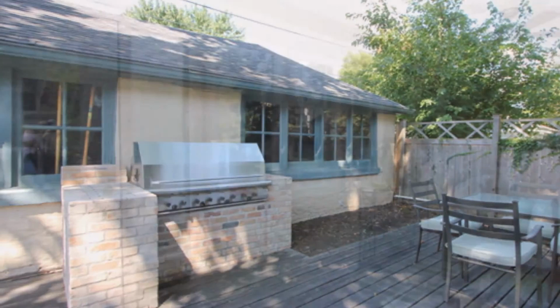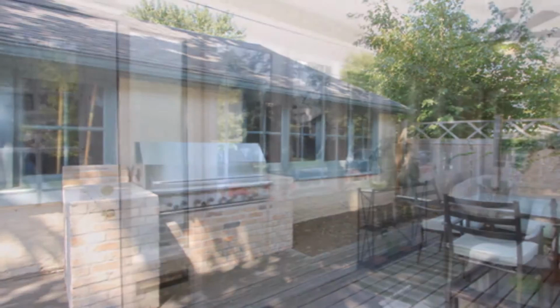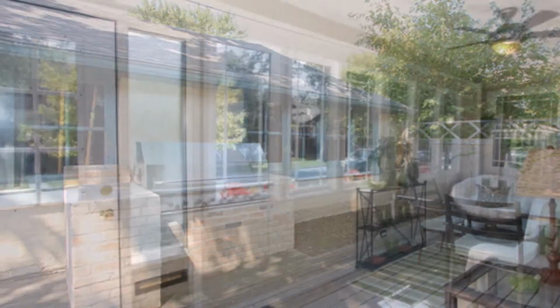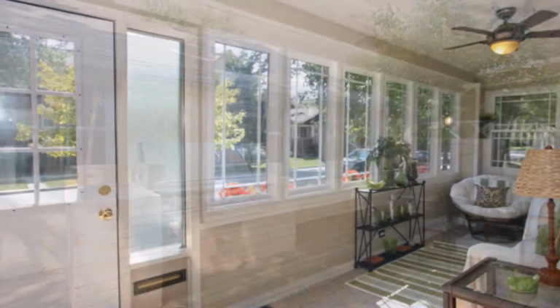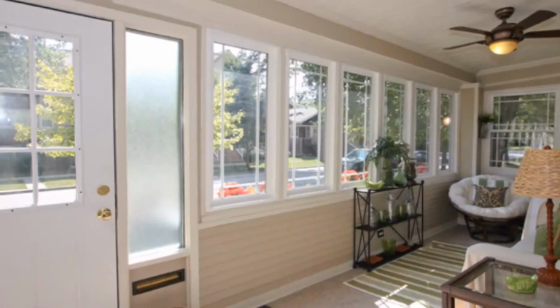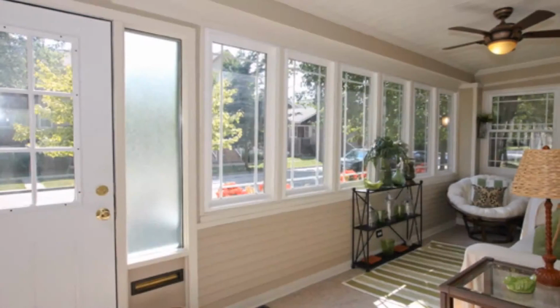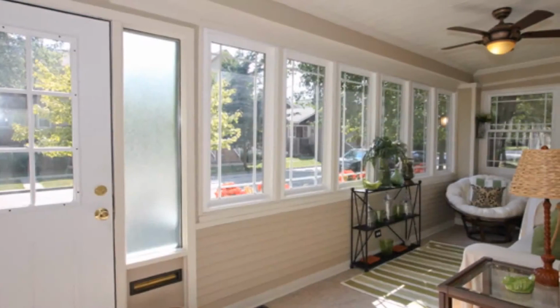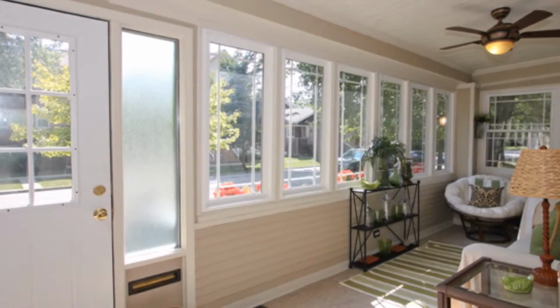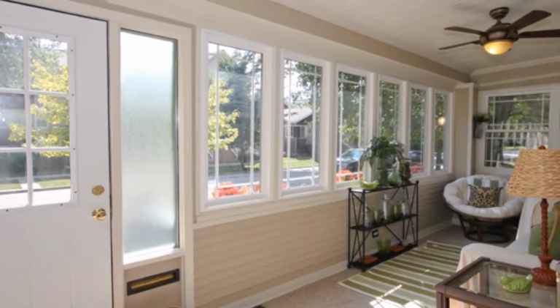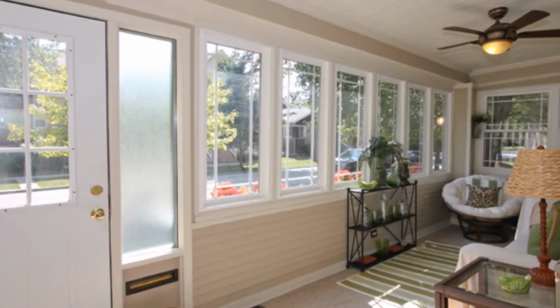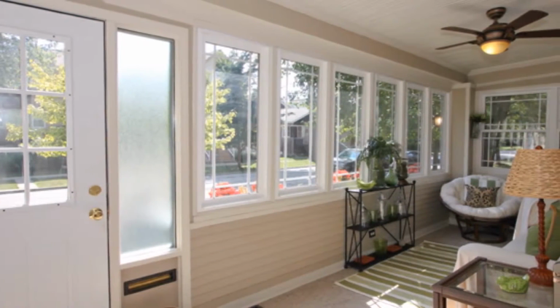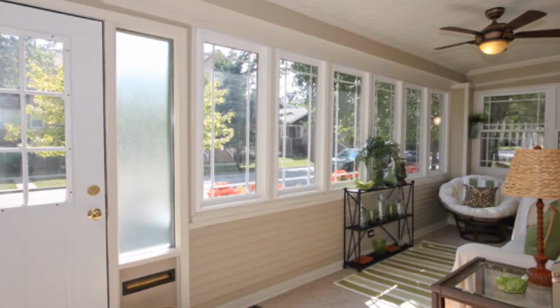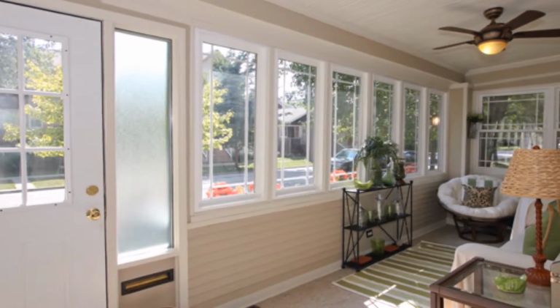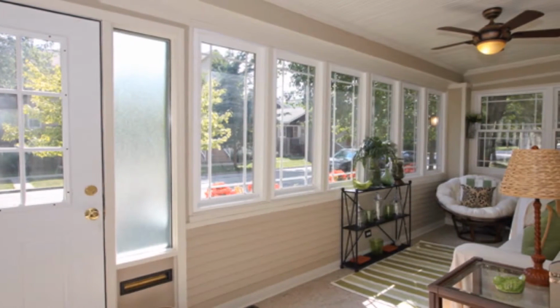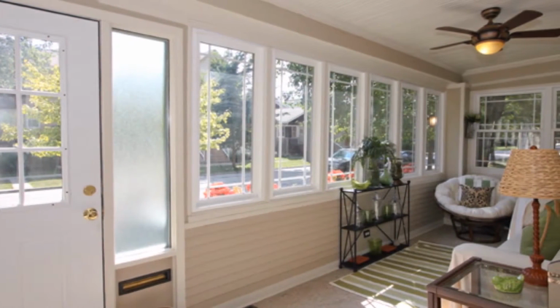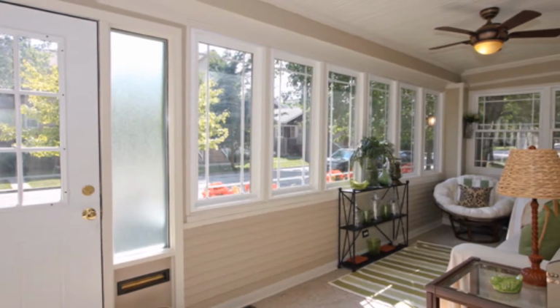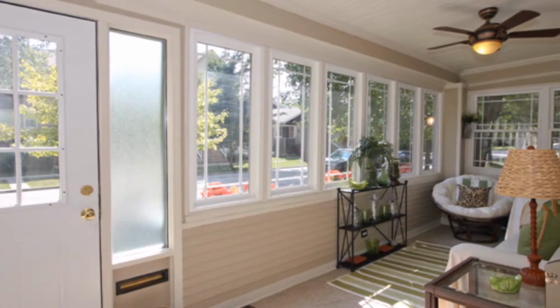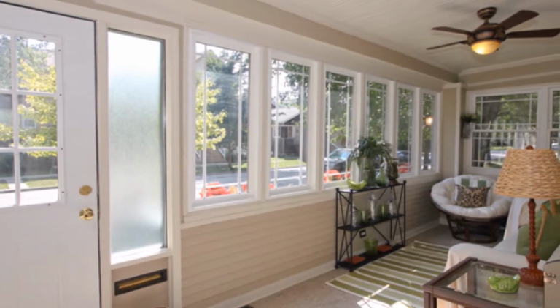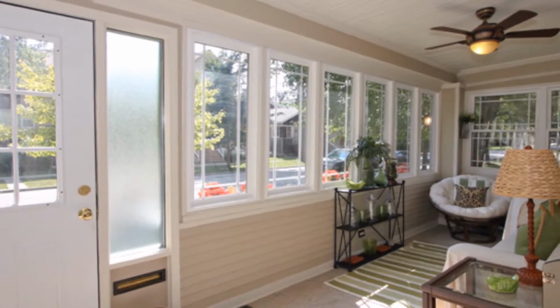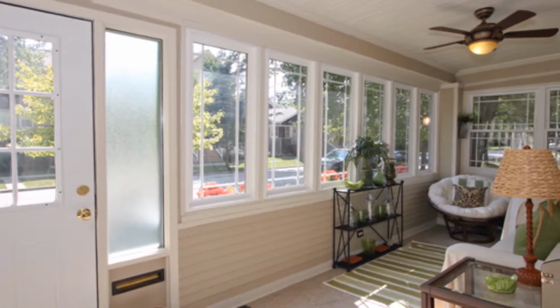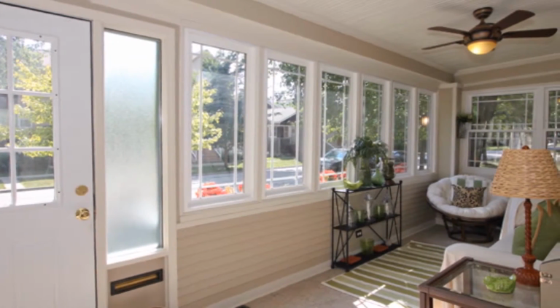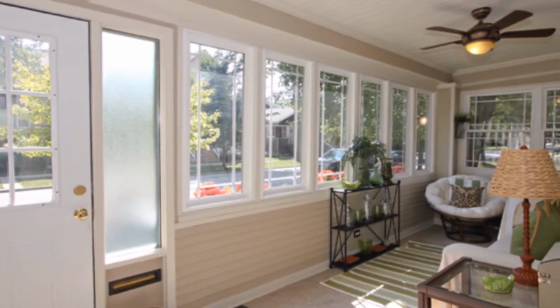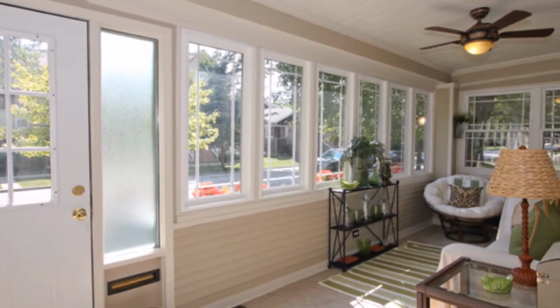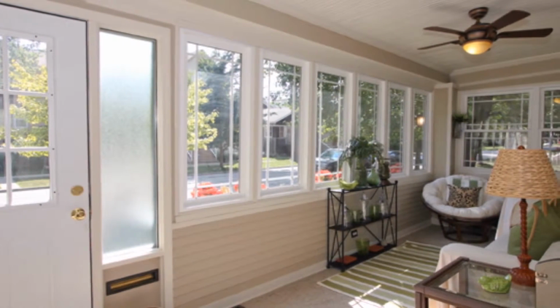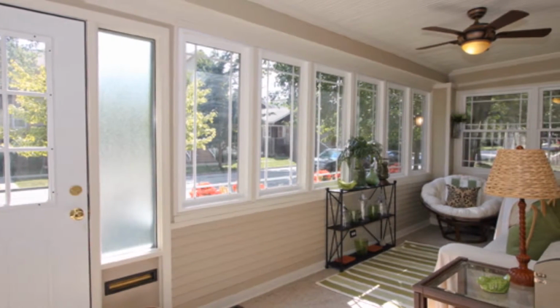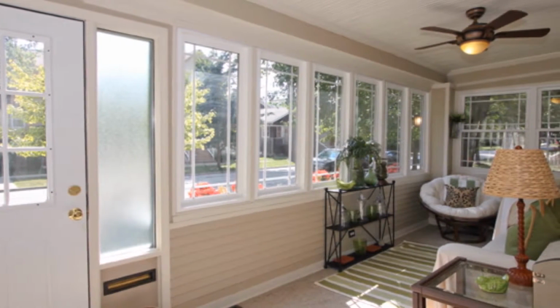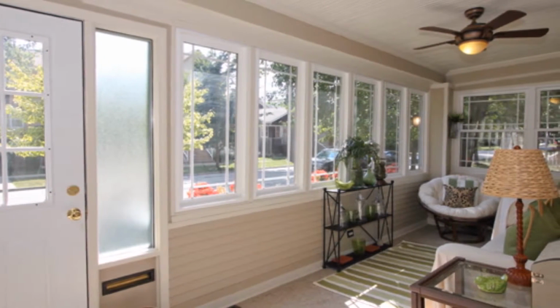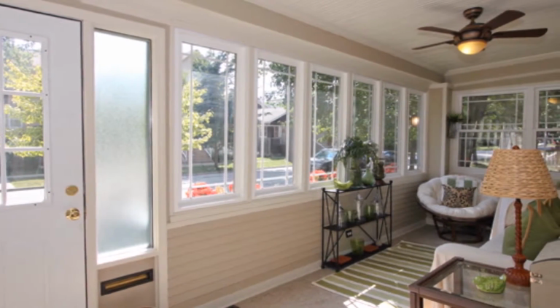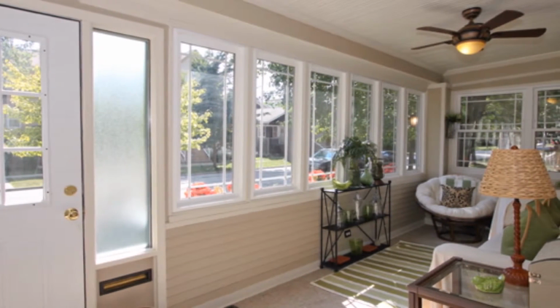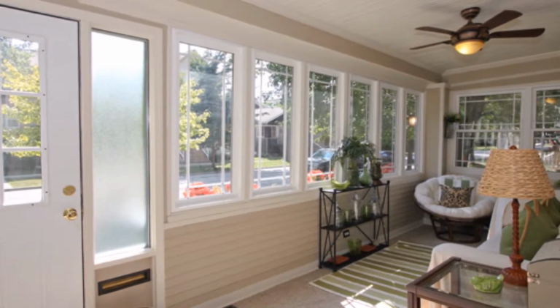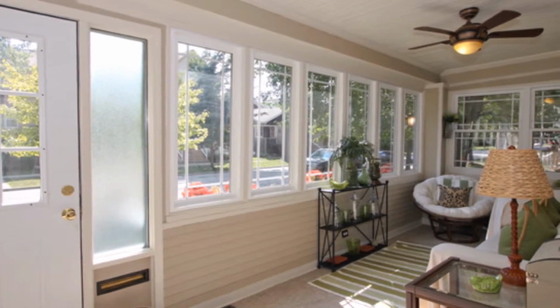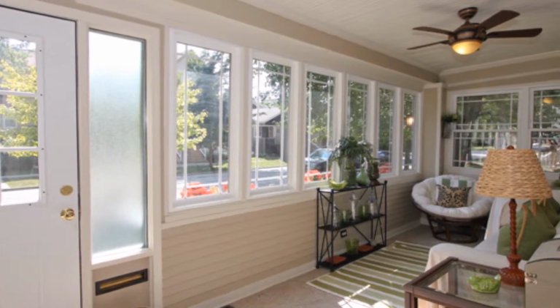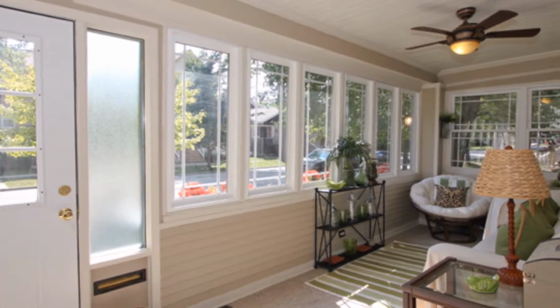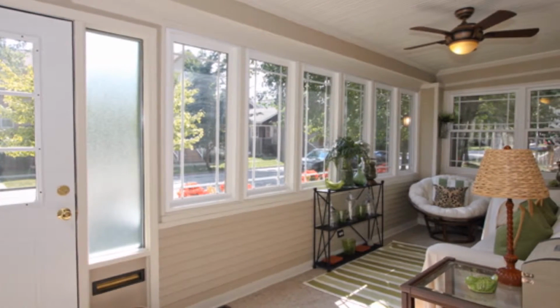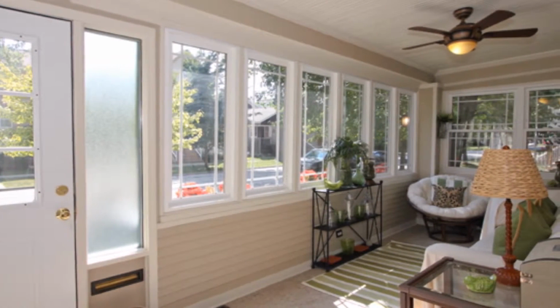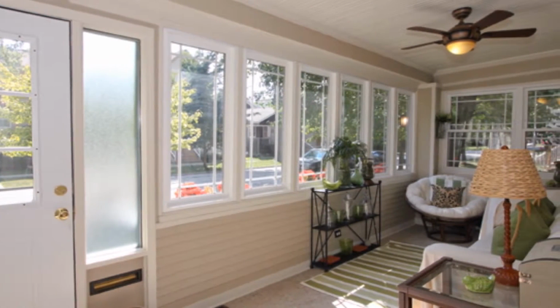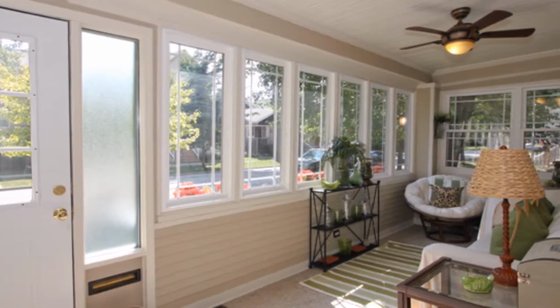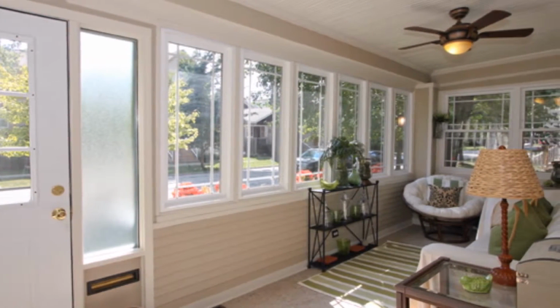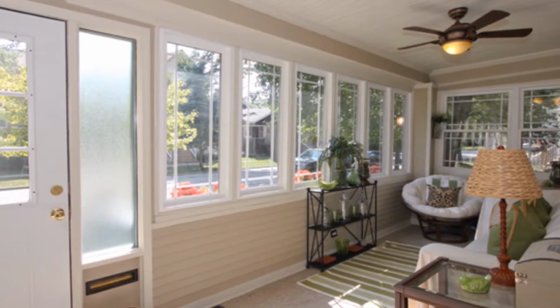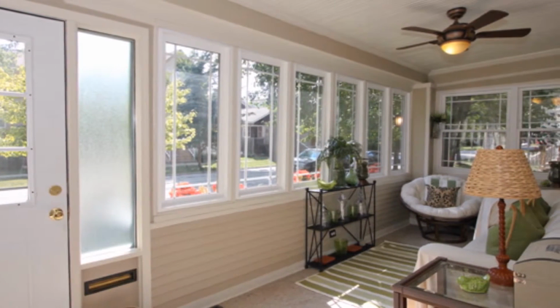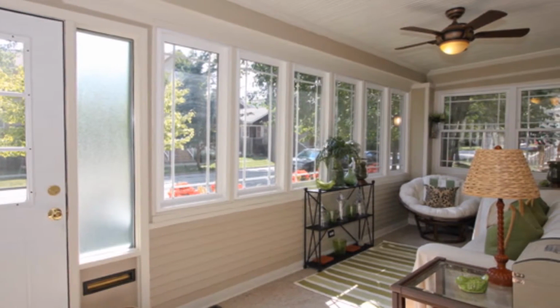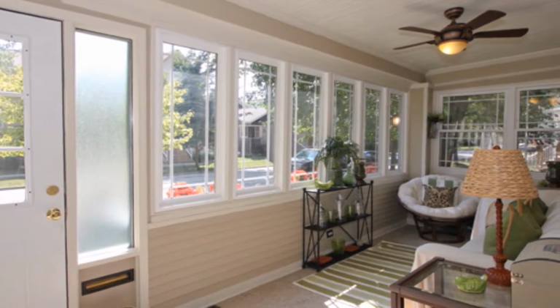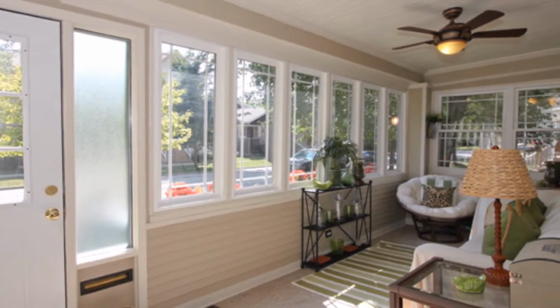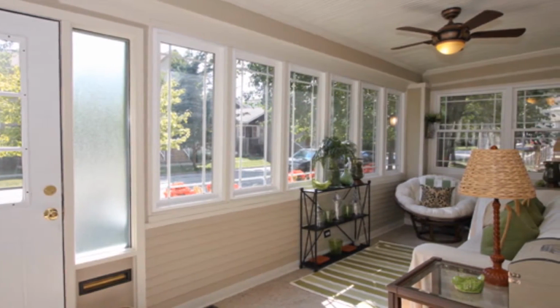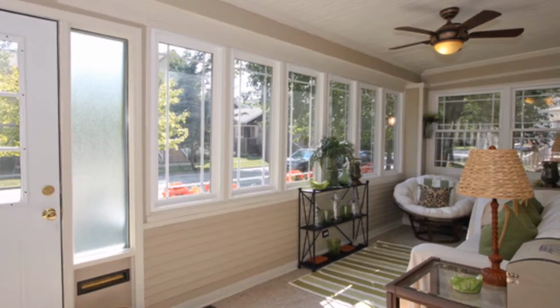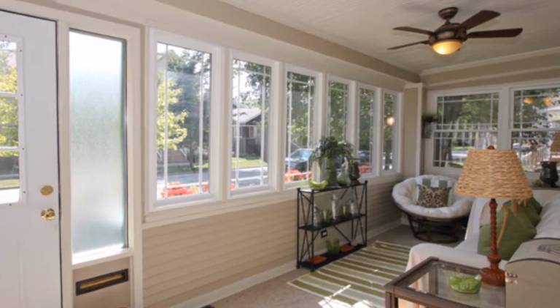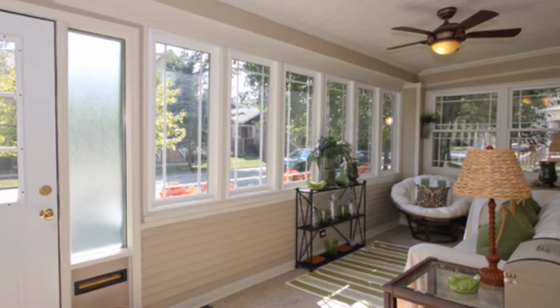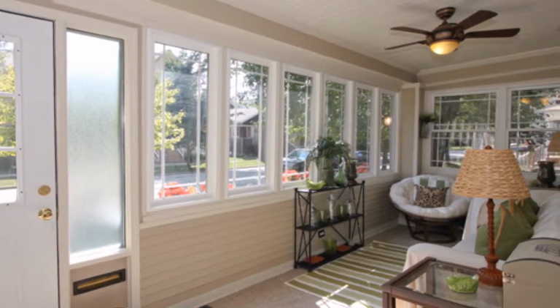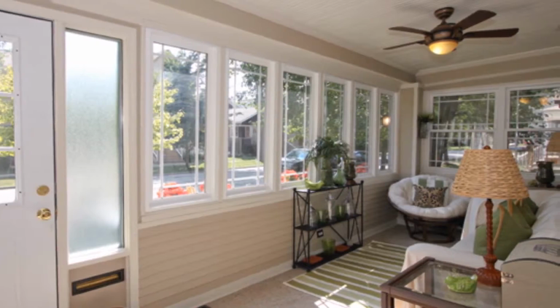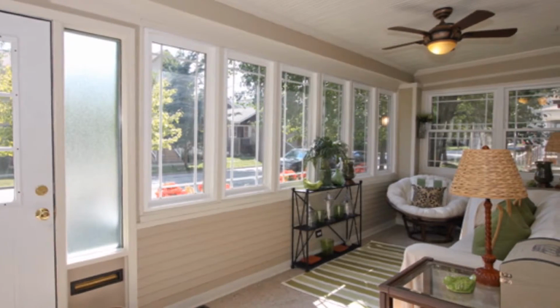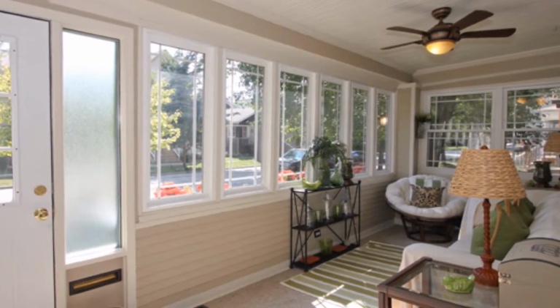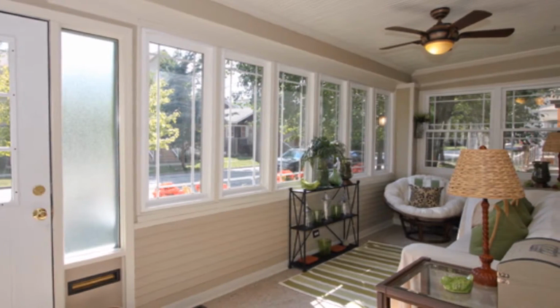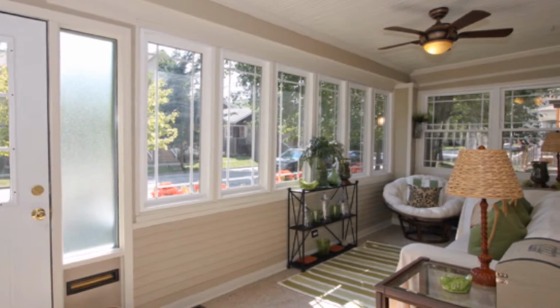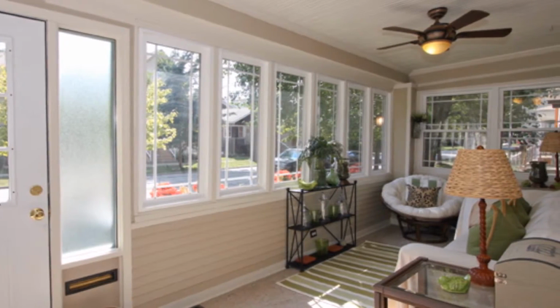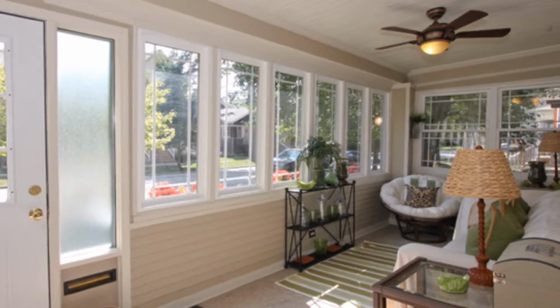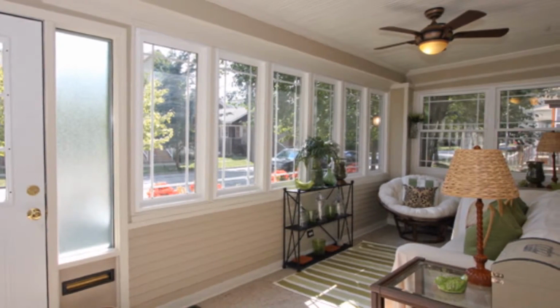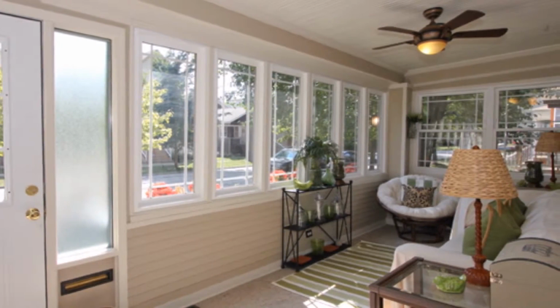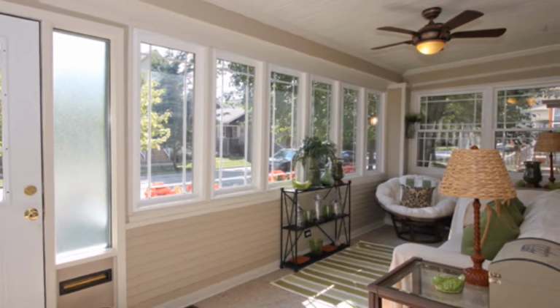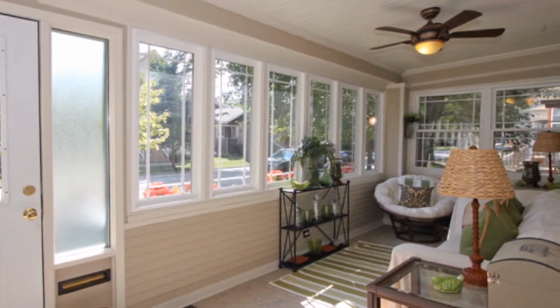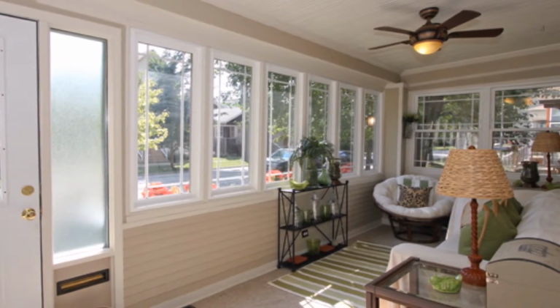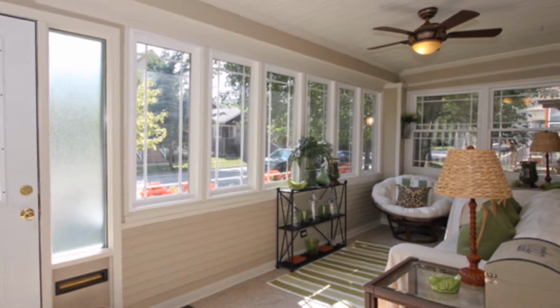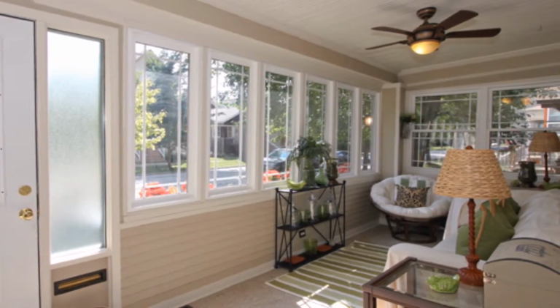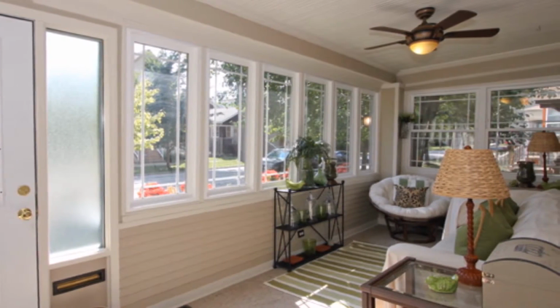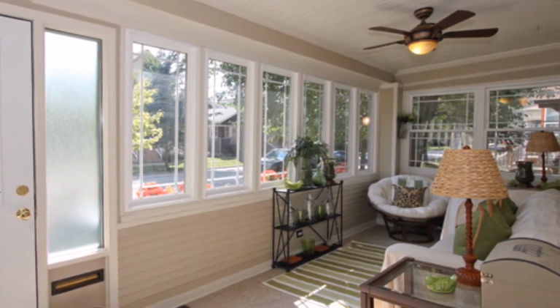If the weather is too cold, then you can still enjoy a view of the outside all year long in your weather patio.